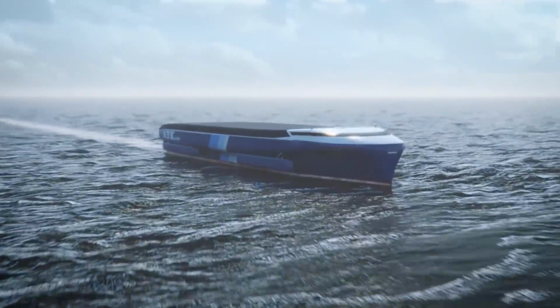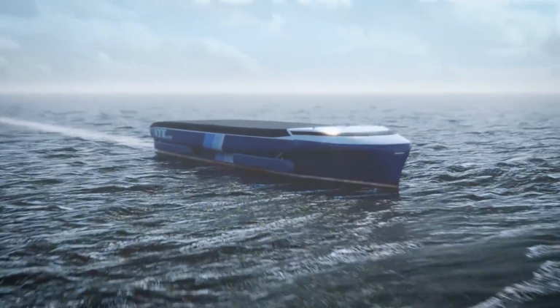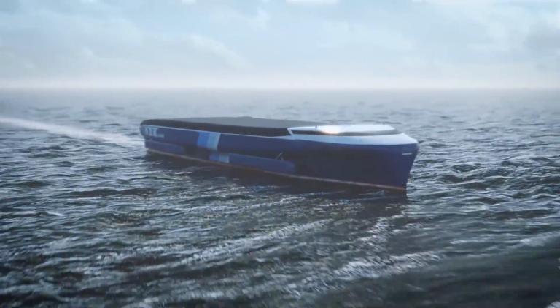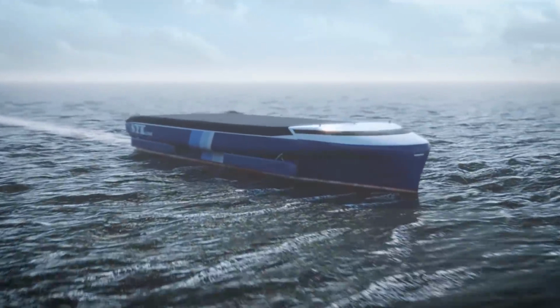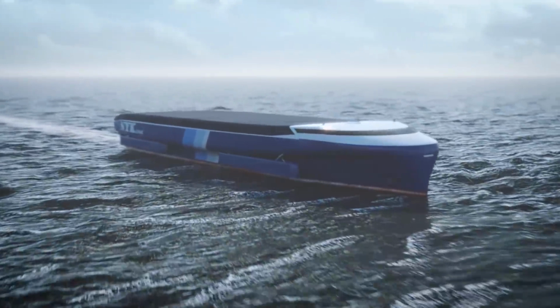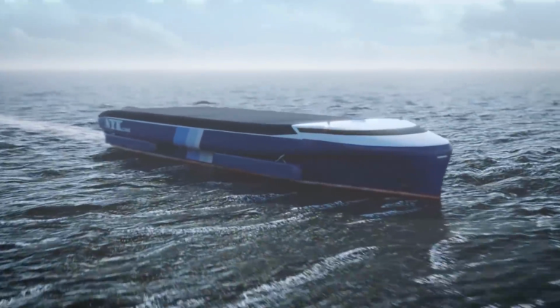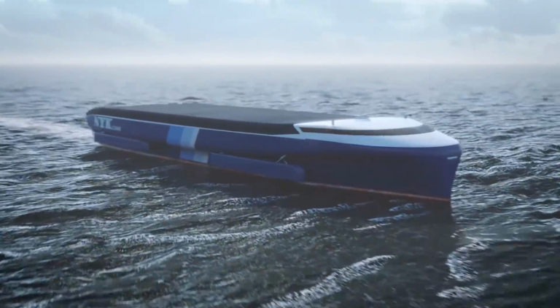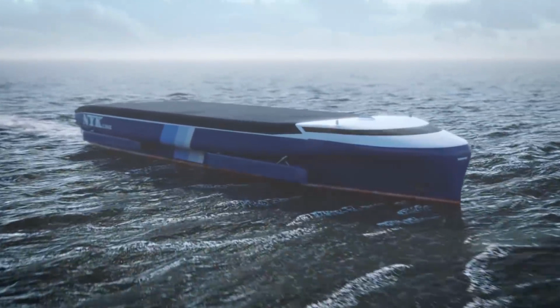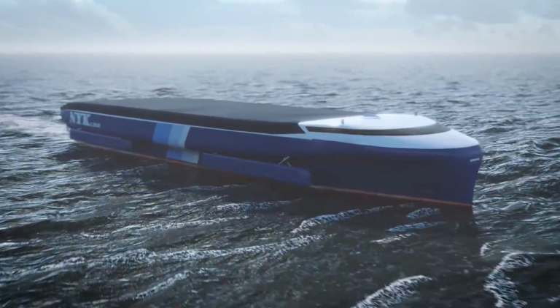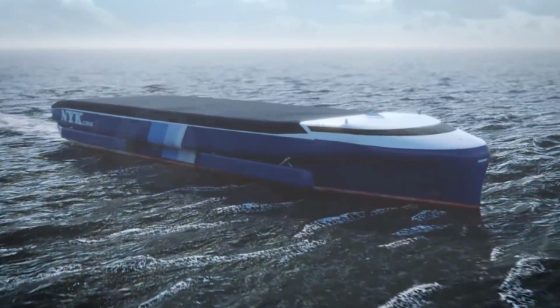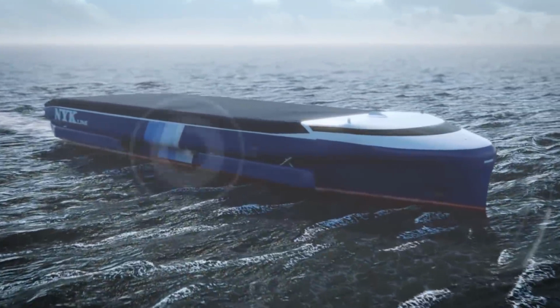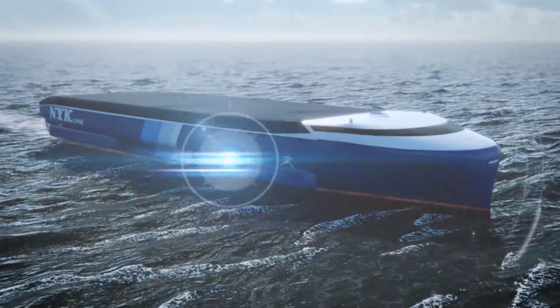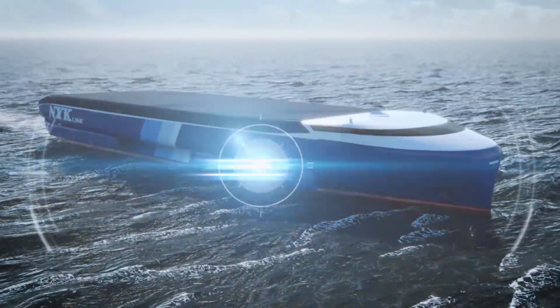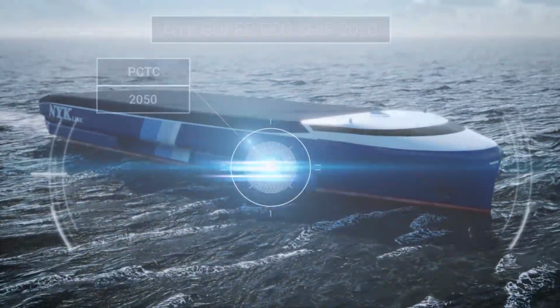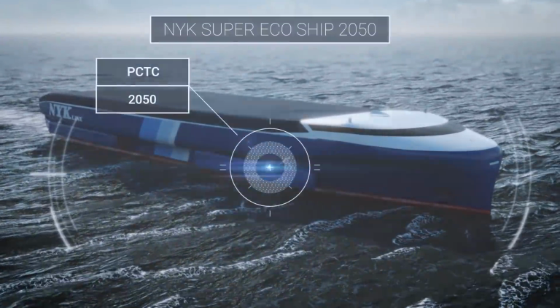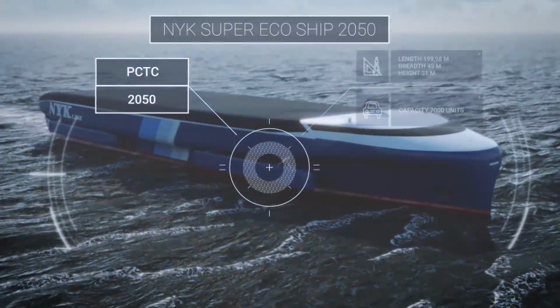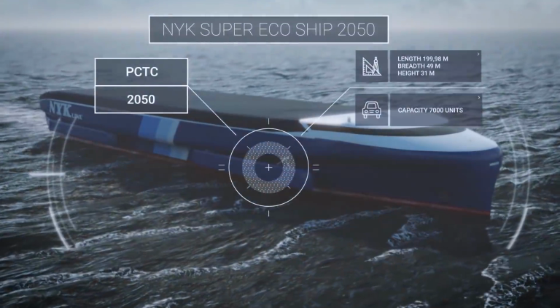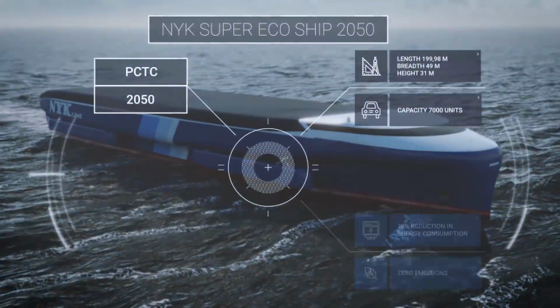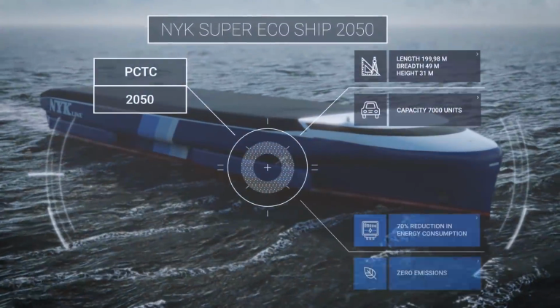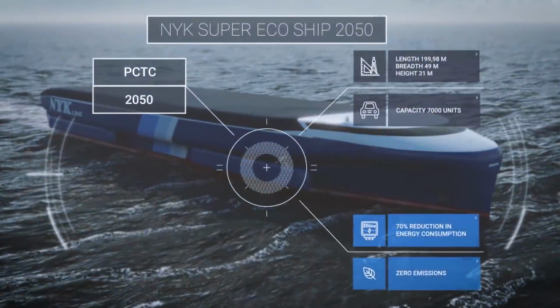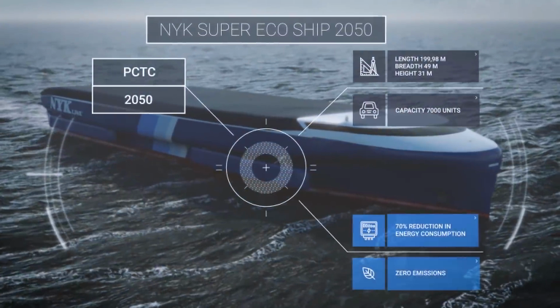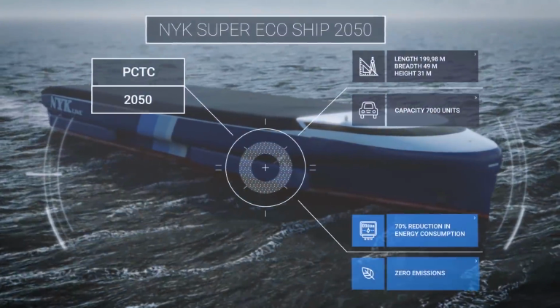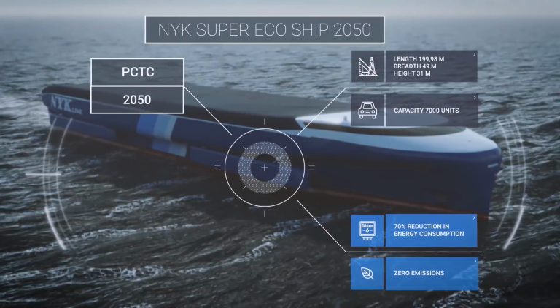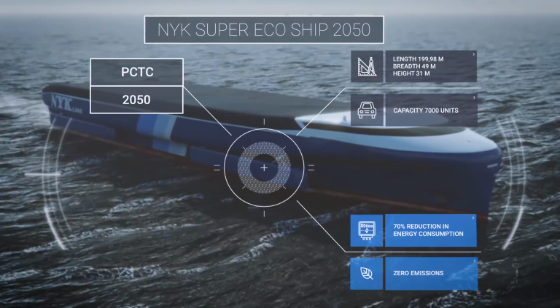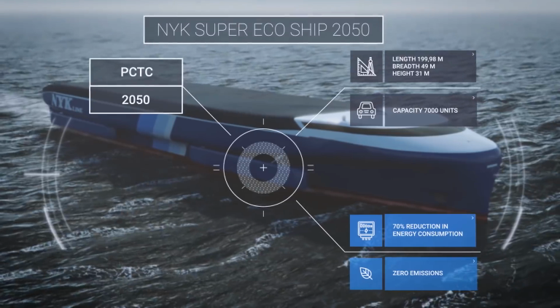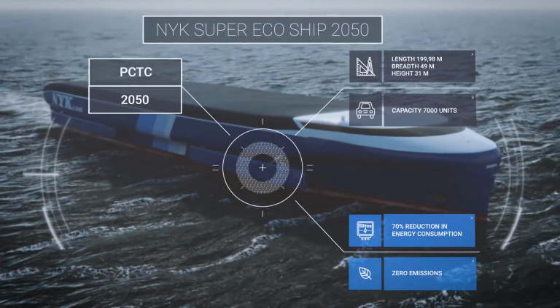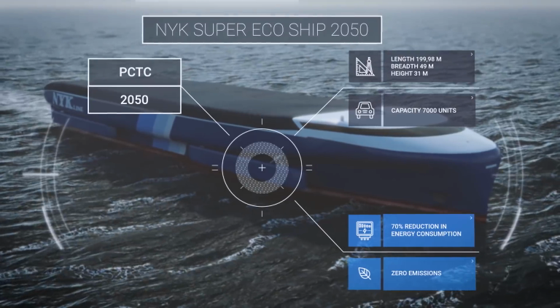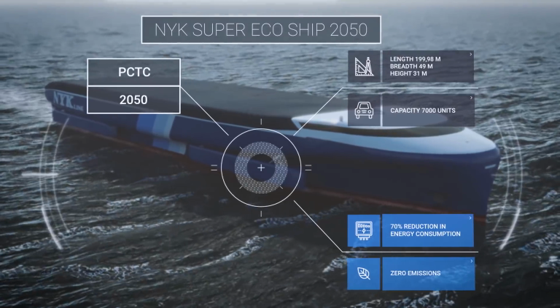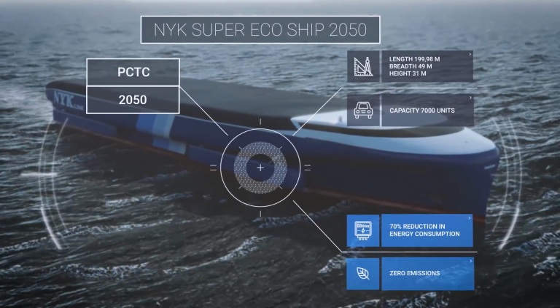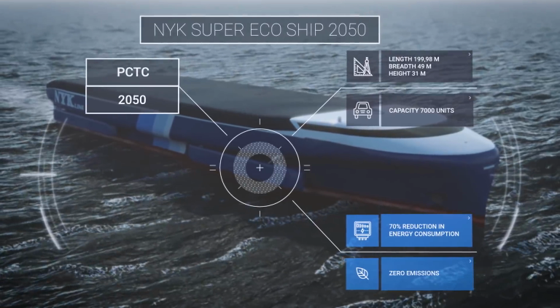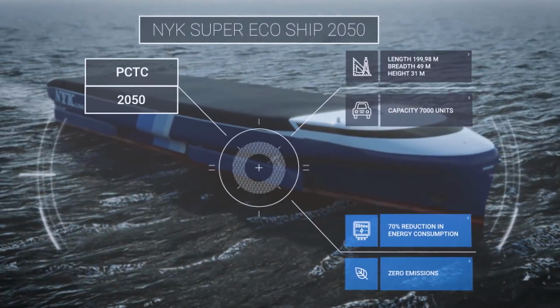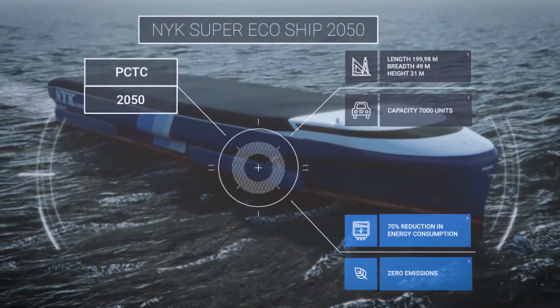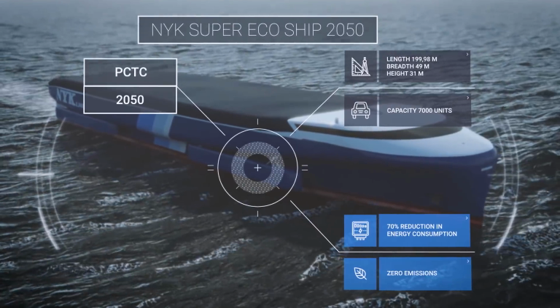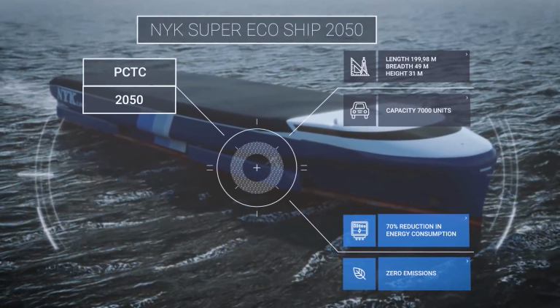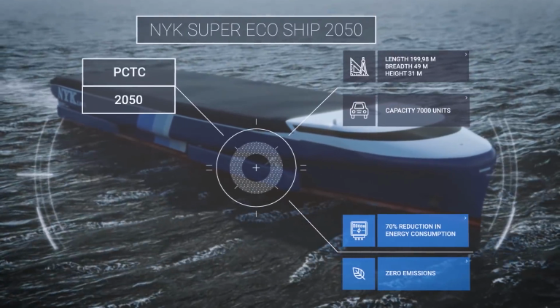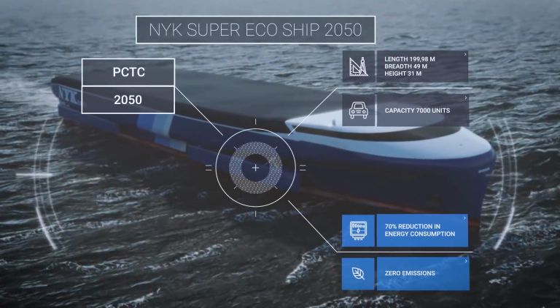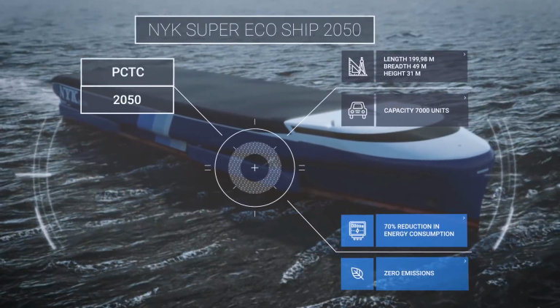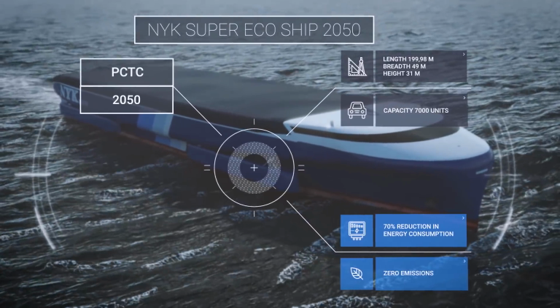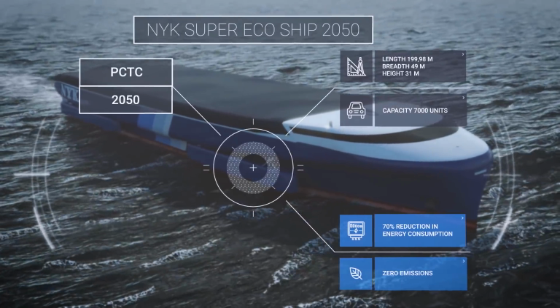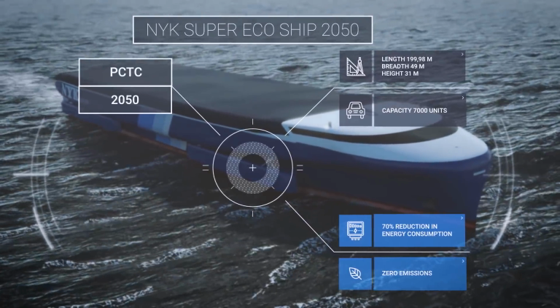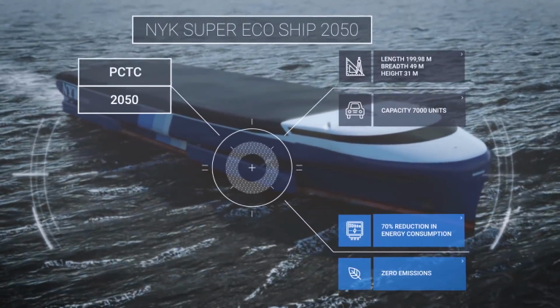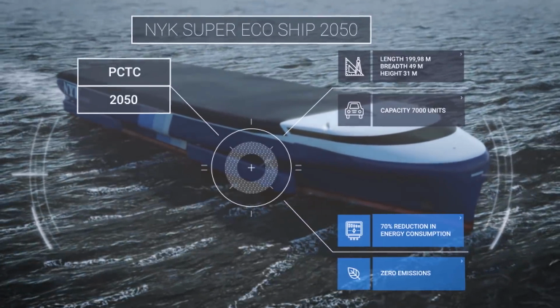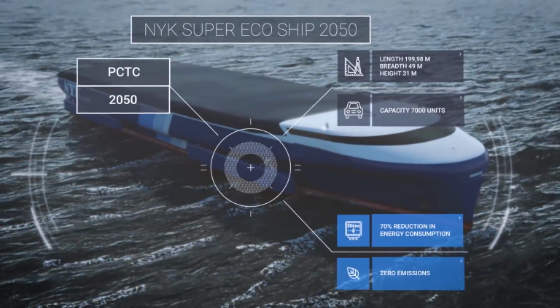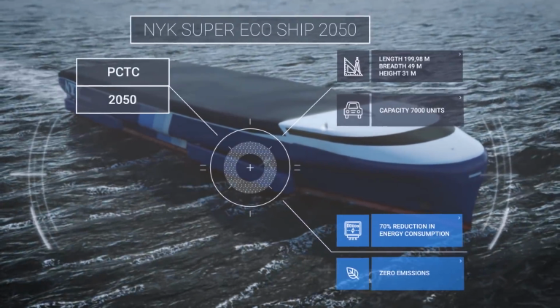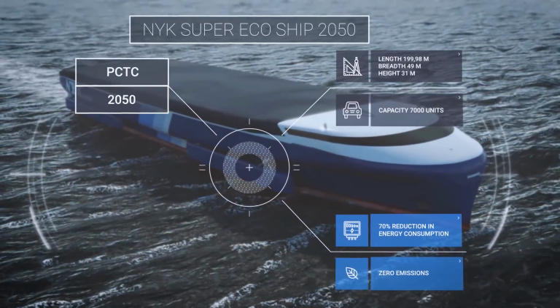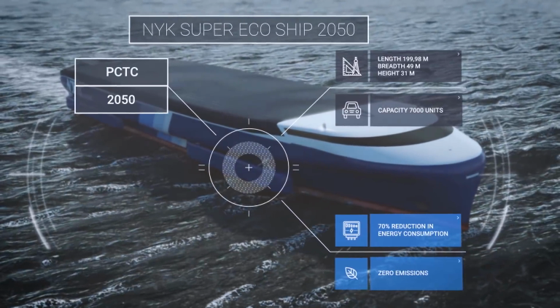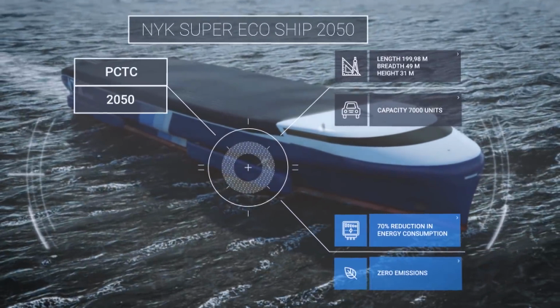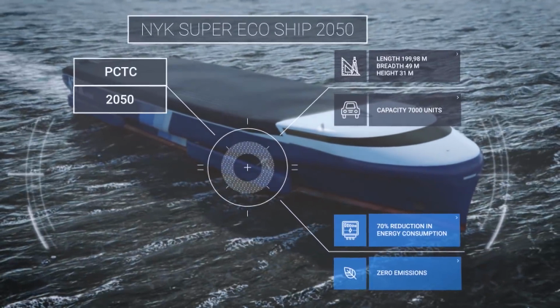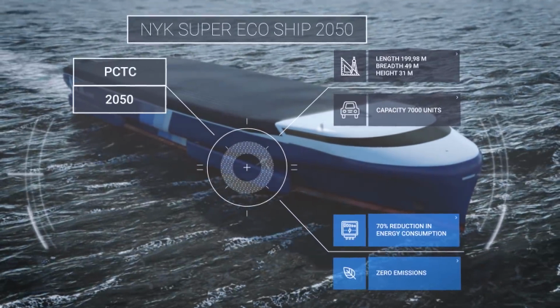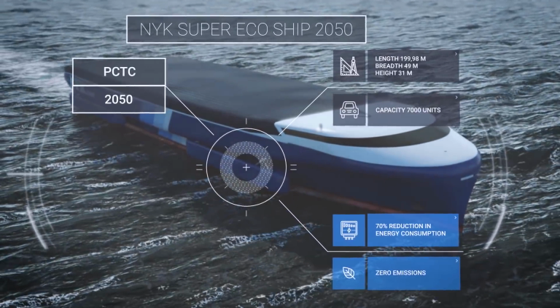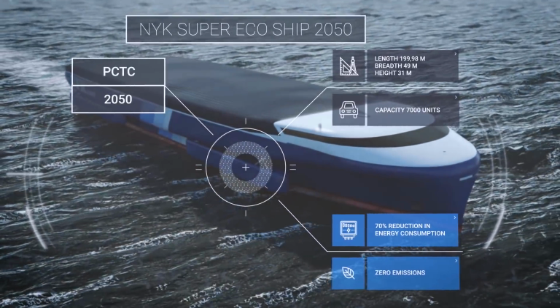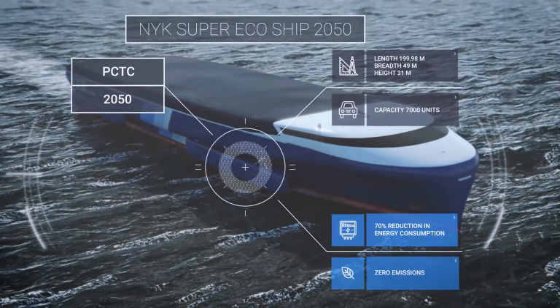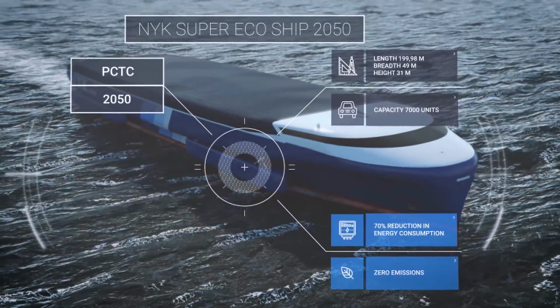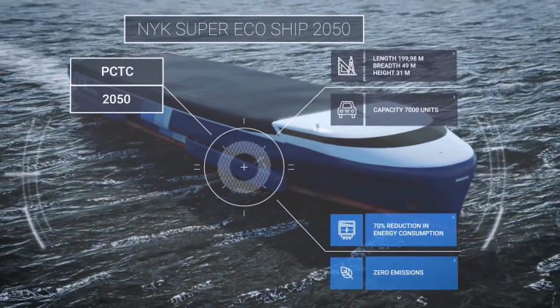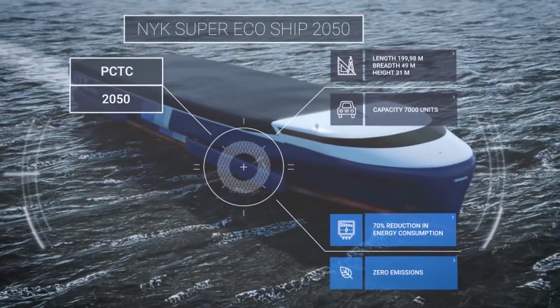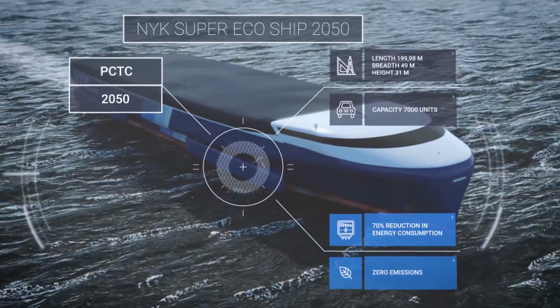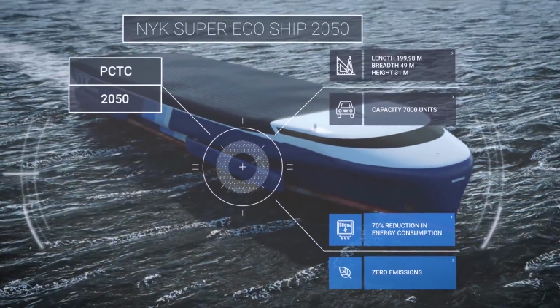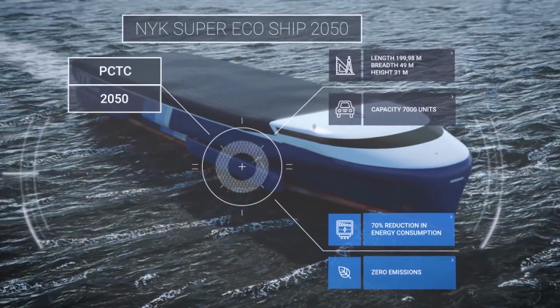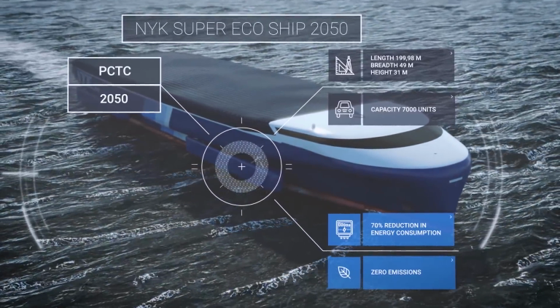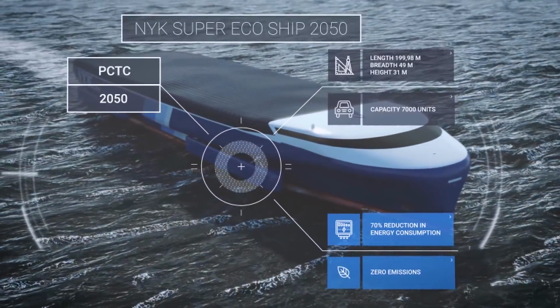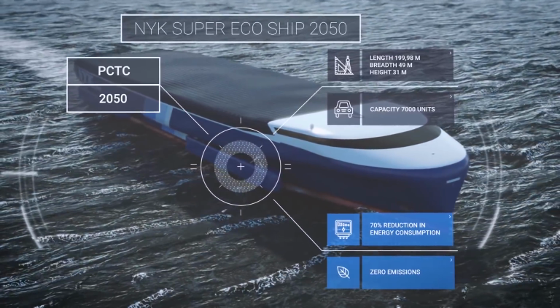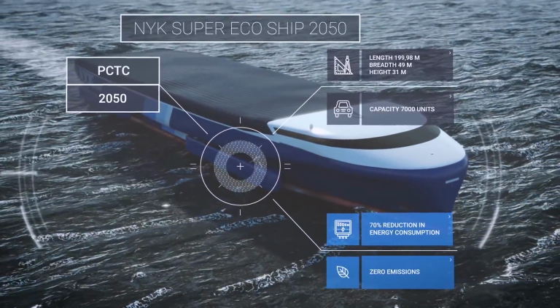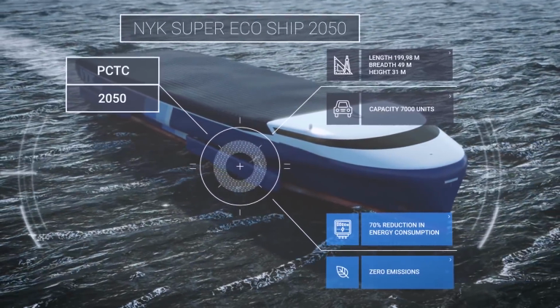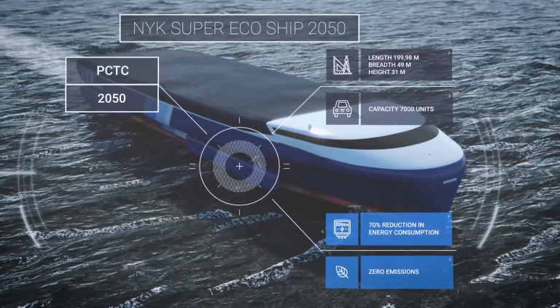We have developed an emission-free concept ship that requires only 30% of the energy used on vessels today.